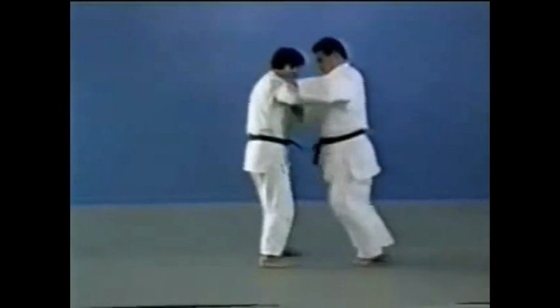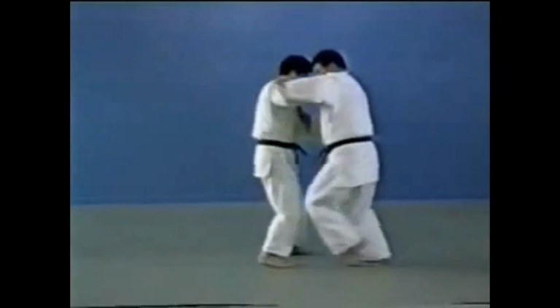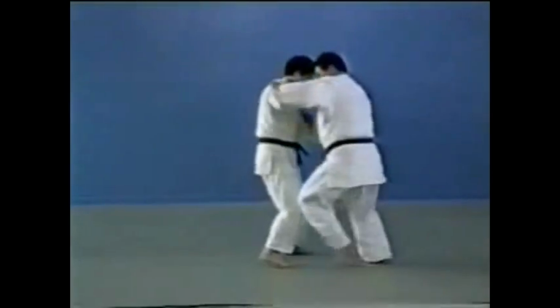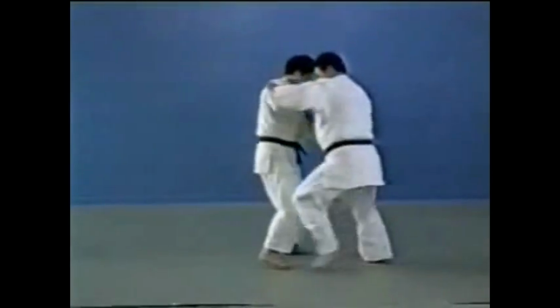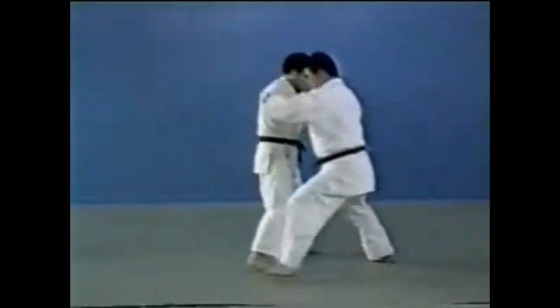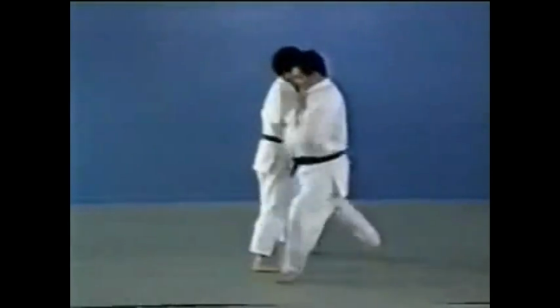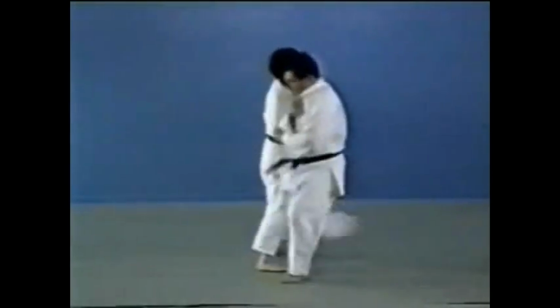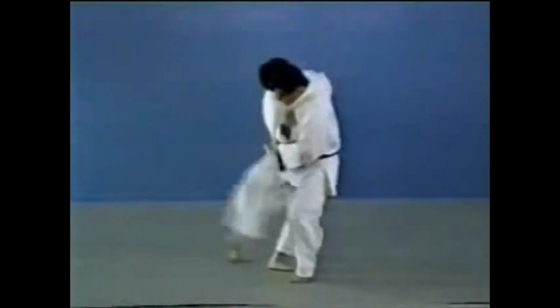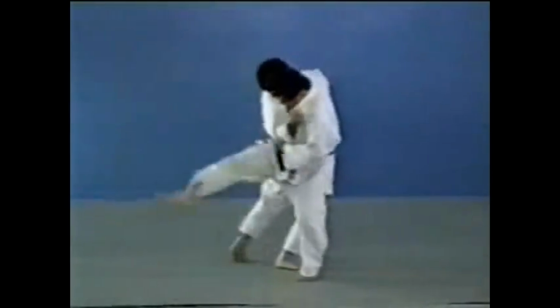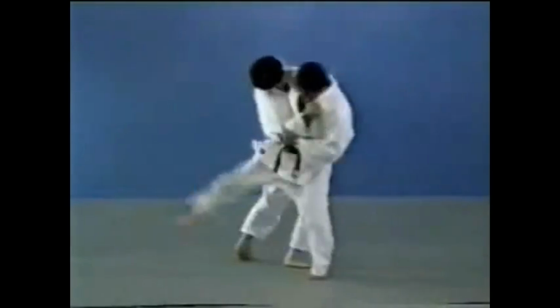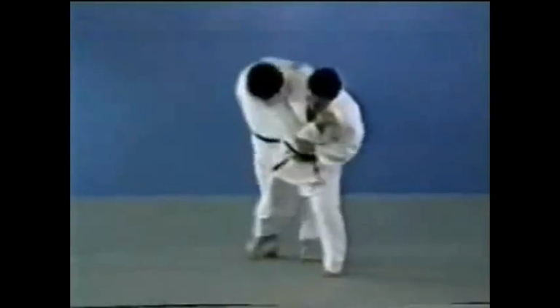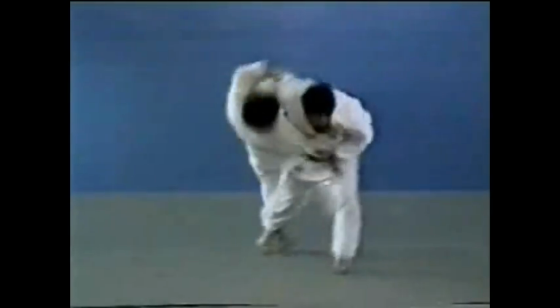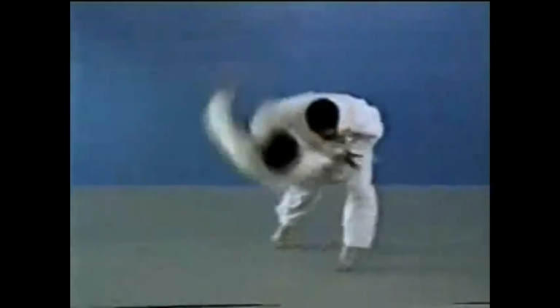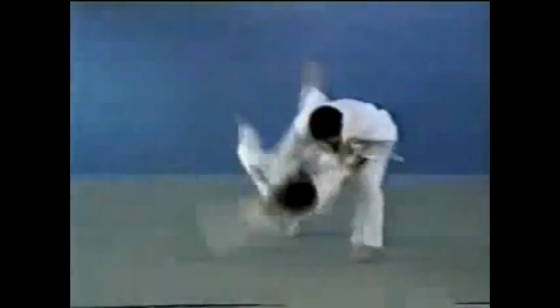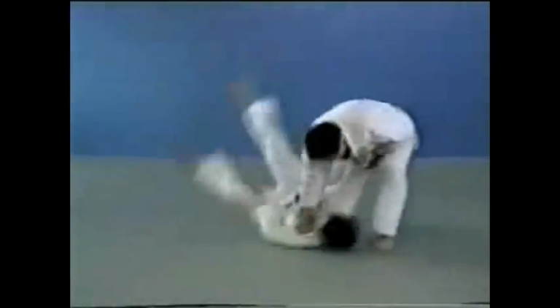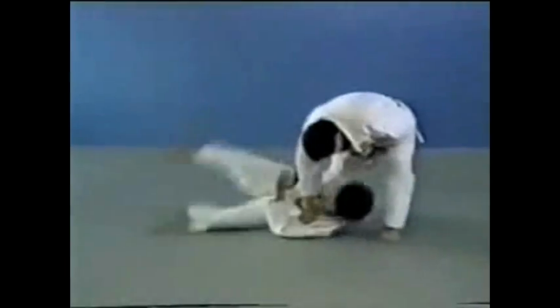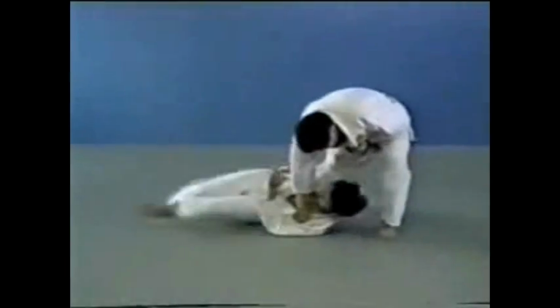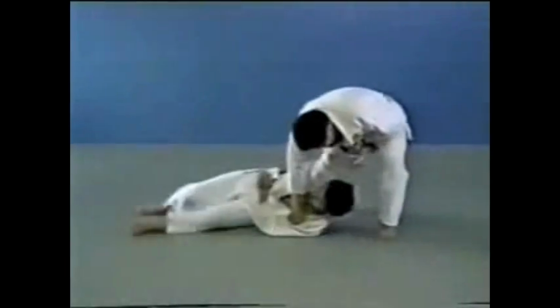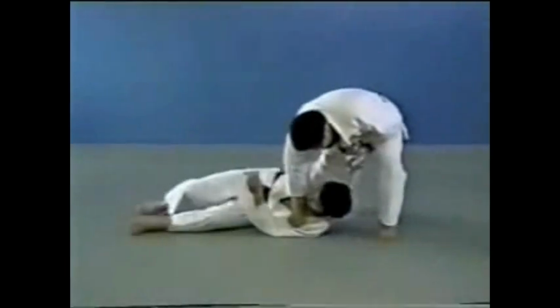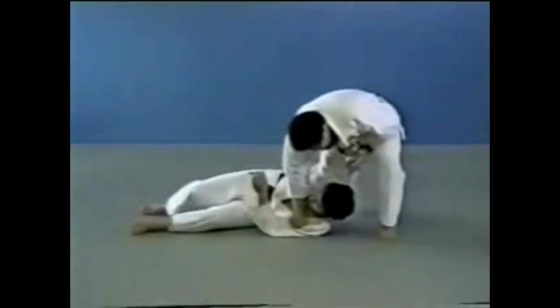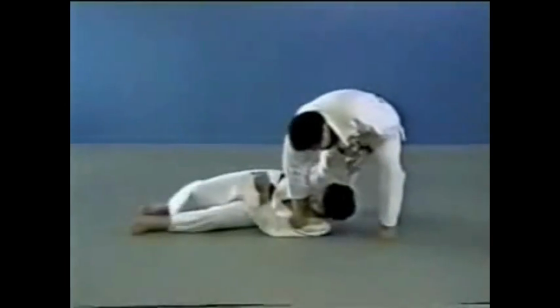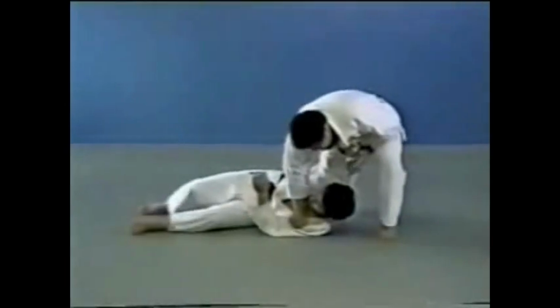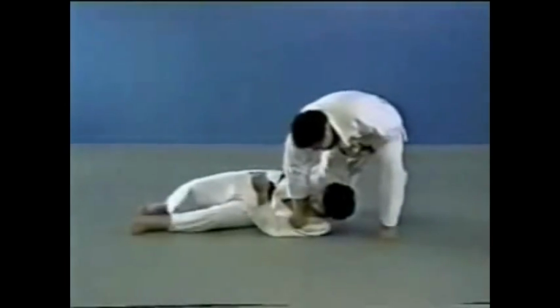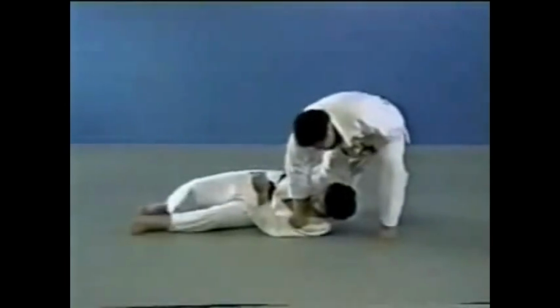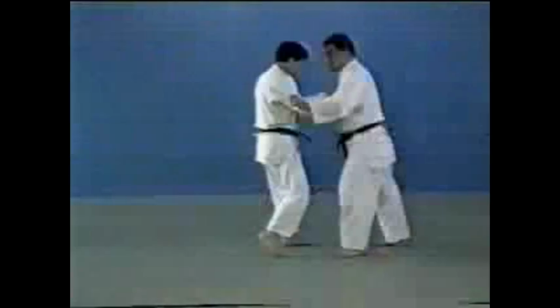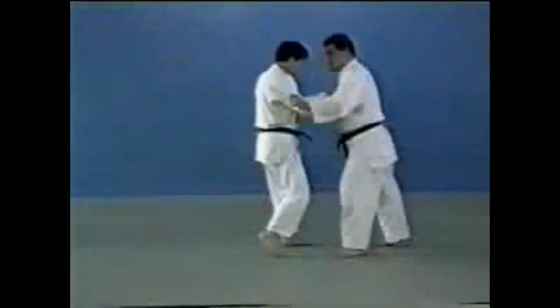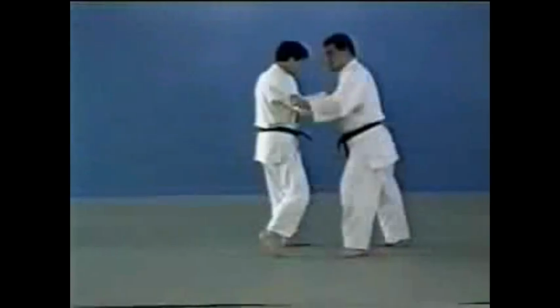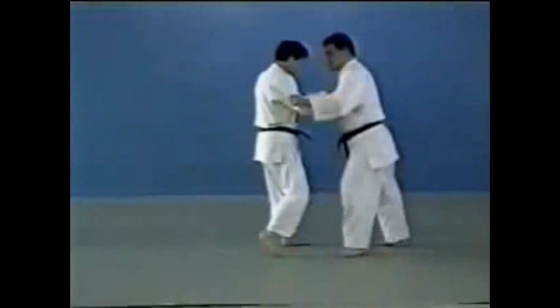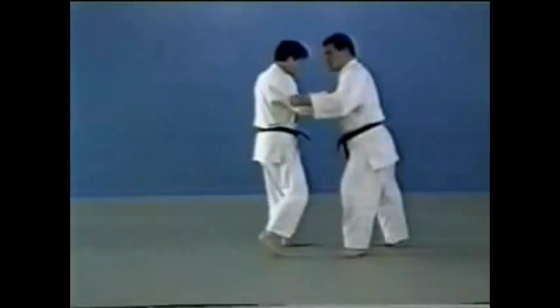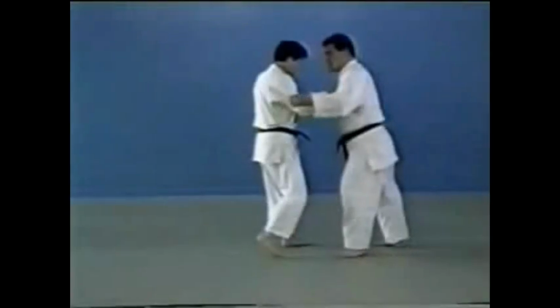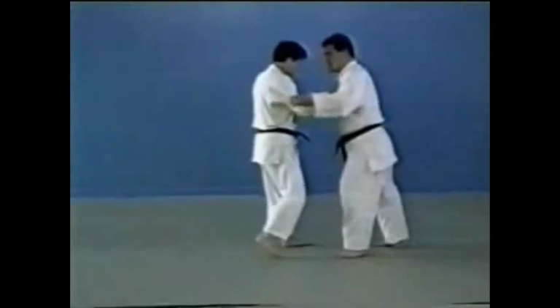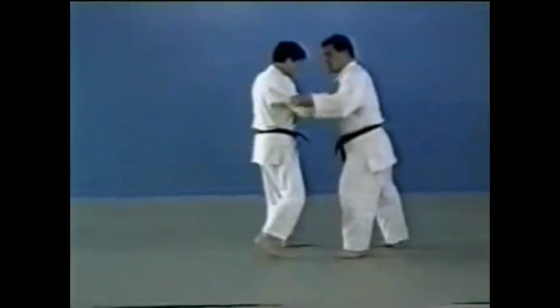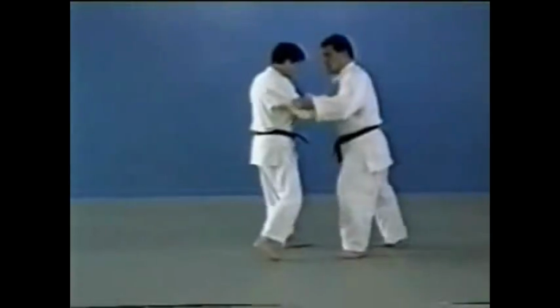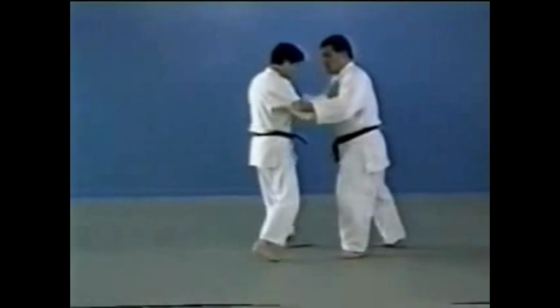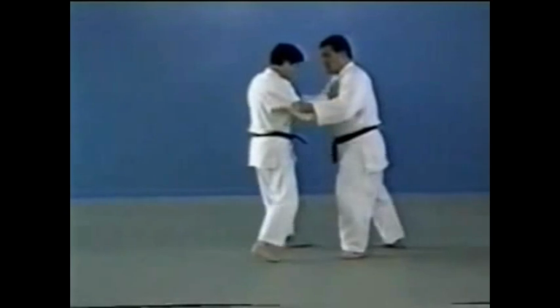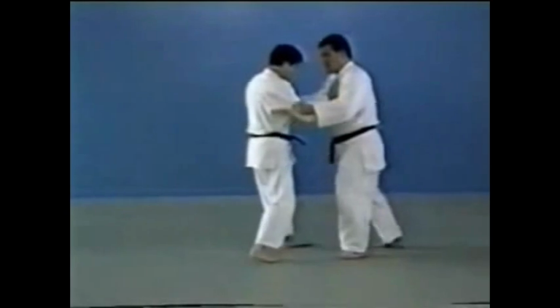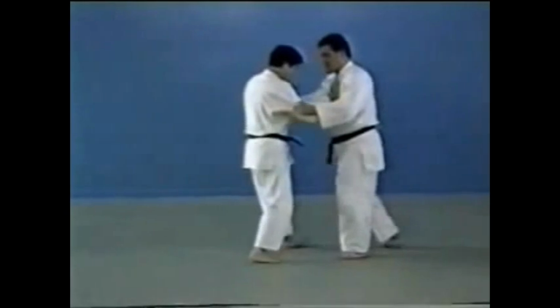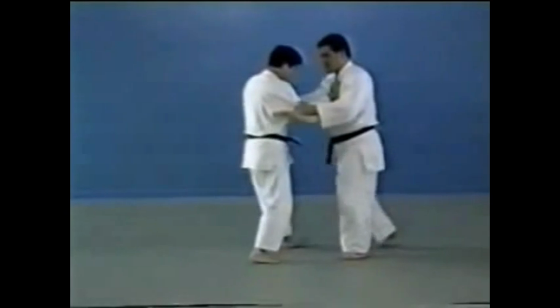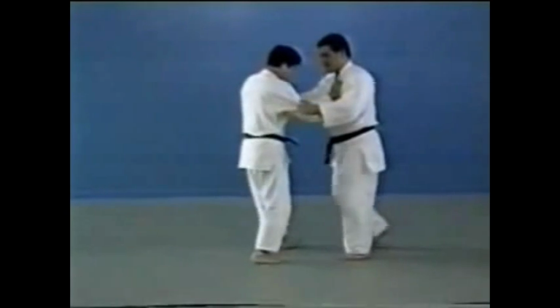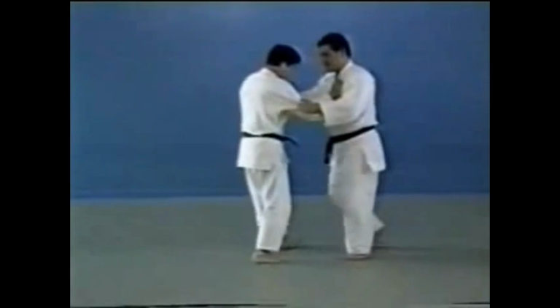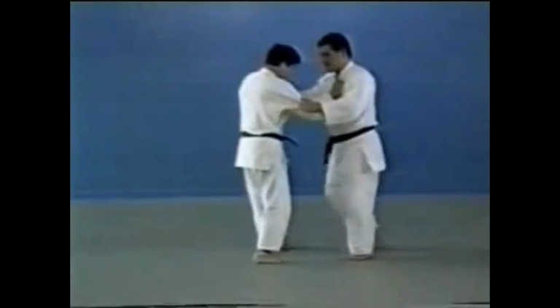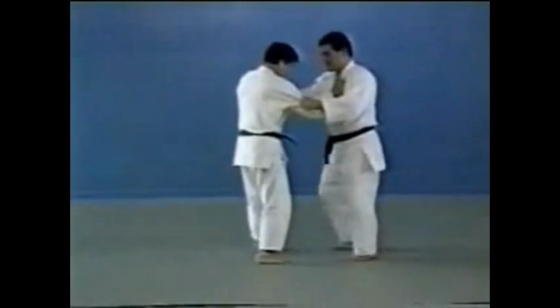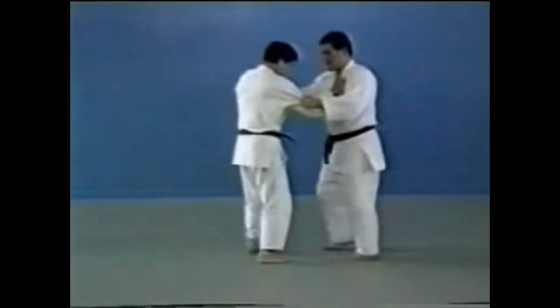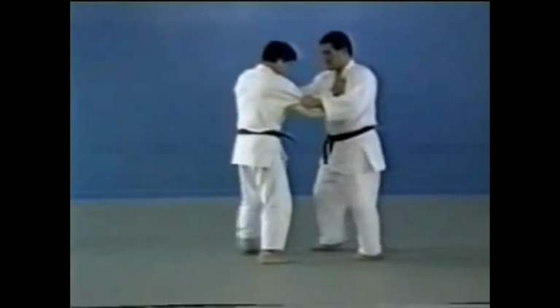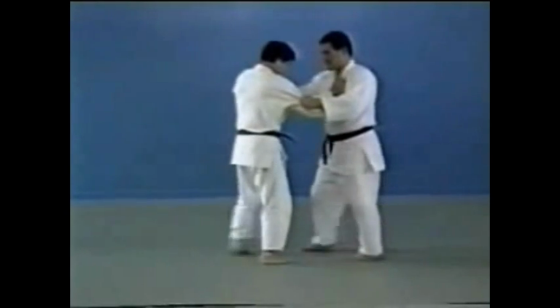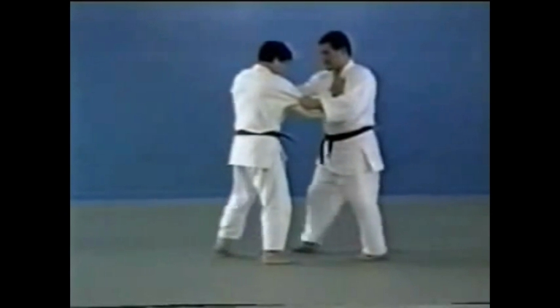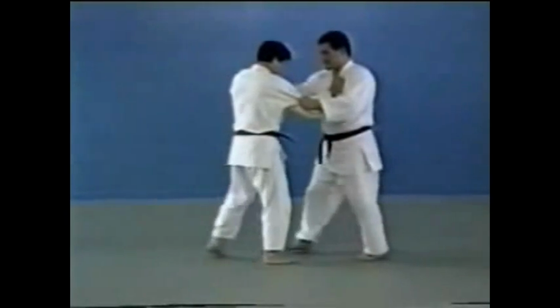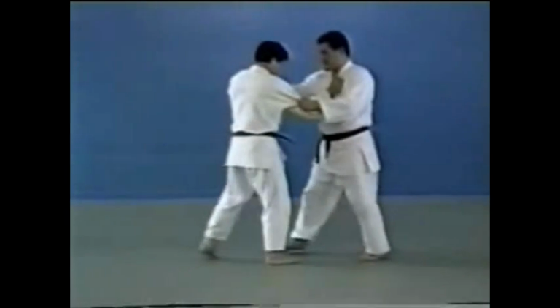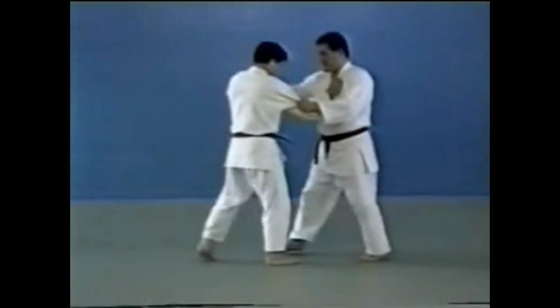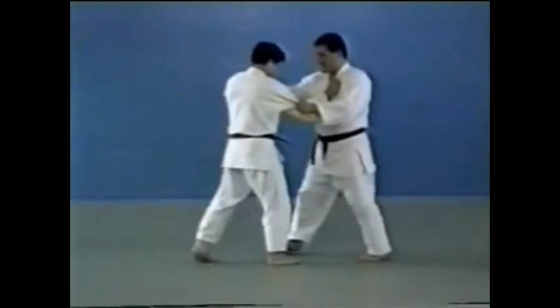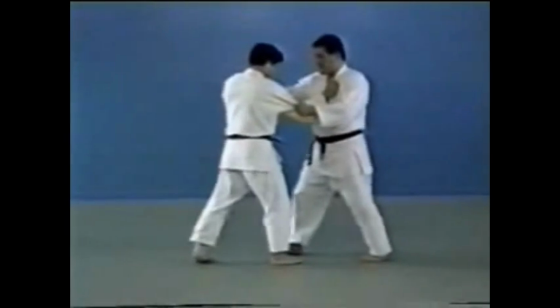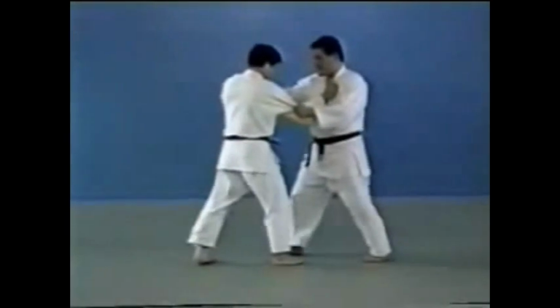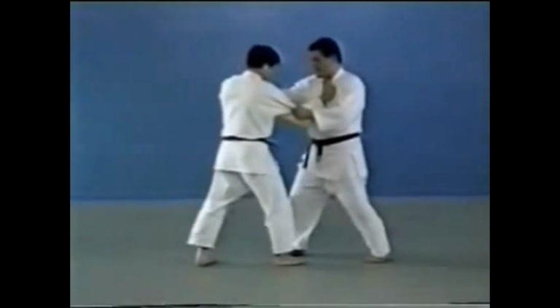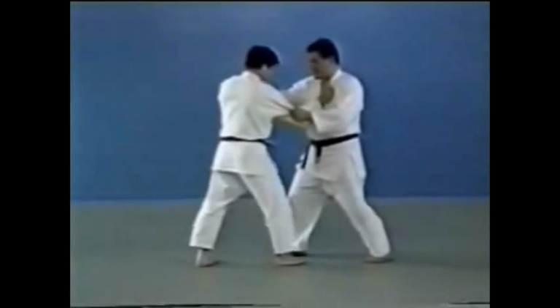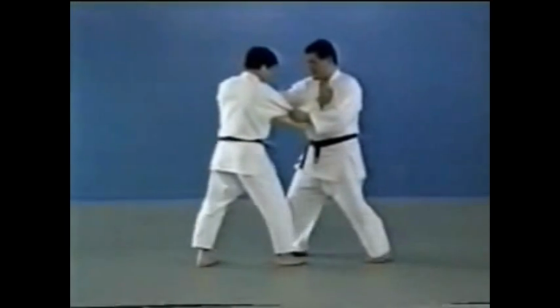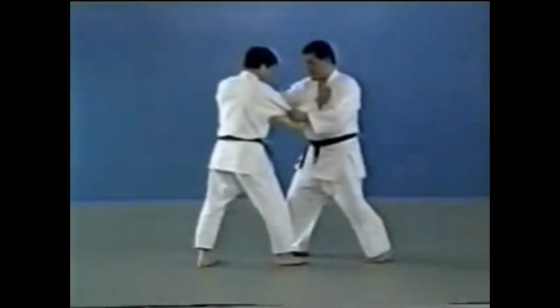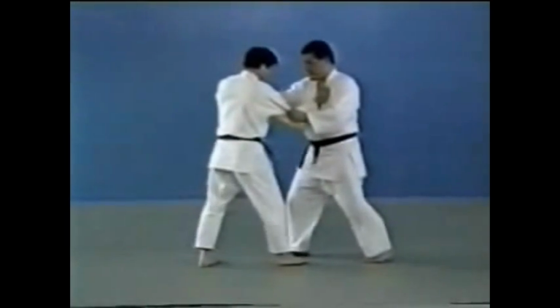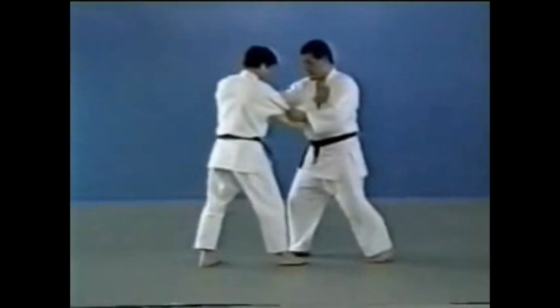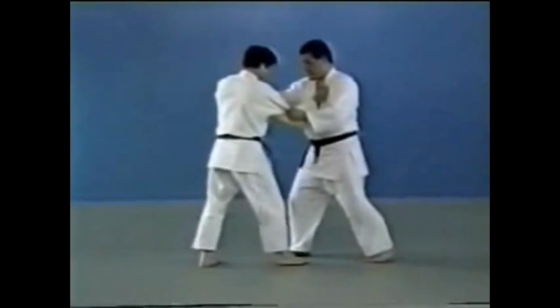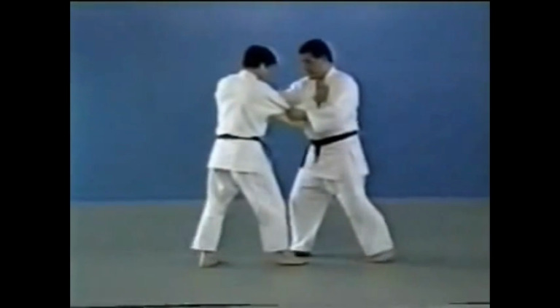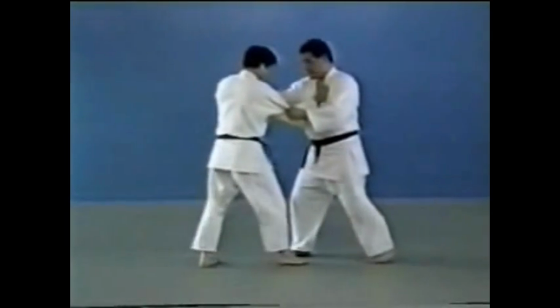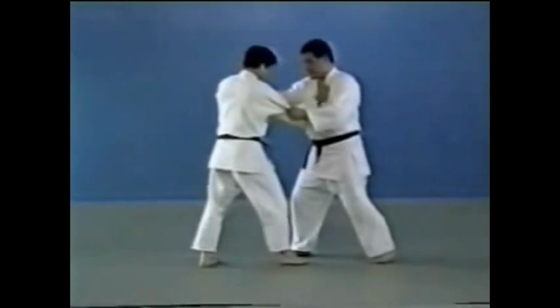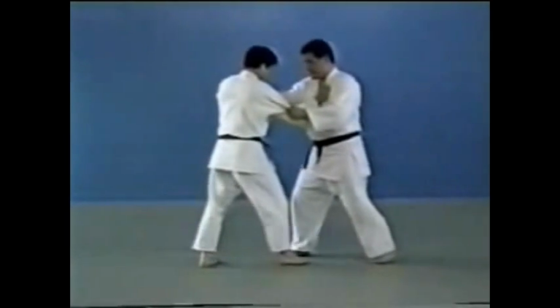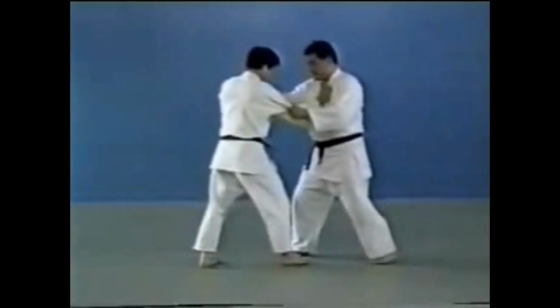In a variation of this, you step behind both your opponent's legs with your right leg and make him fall as in Taiotoshi.